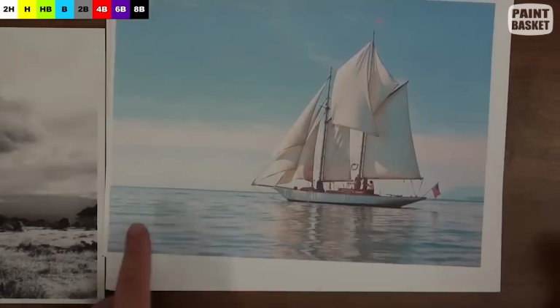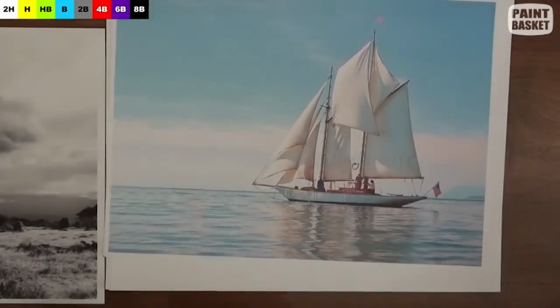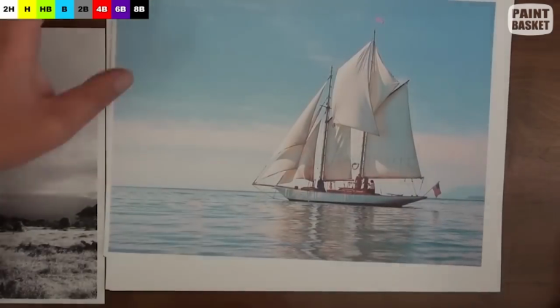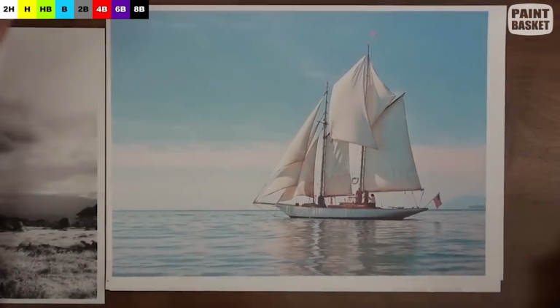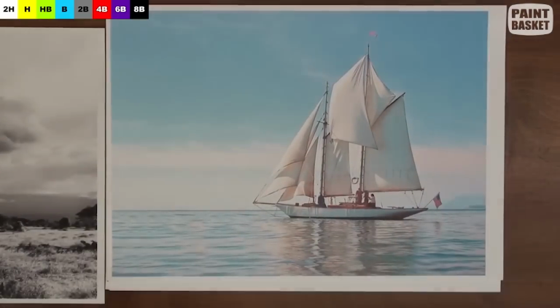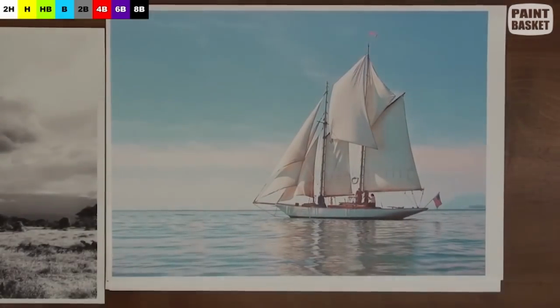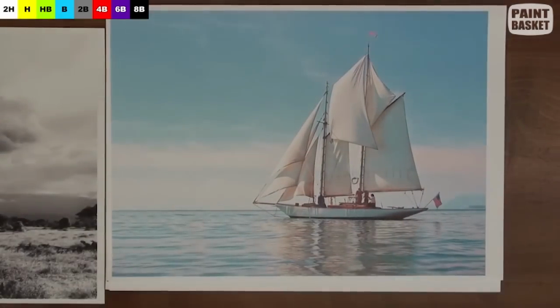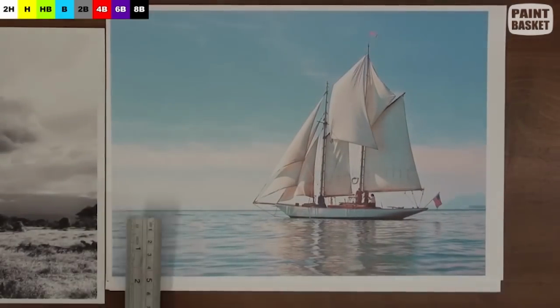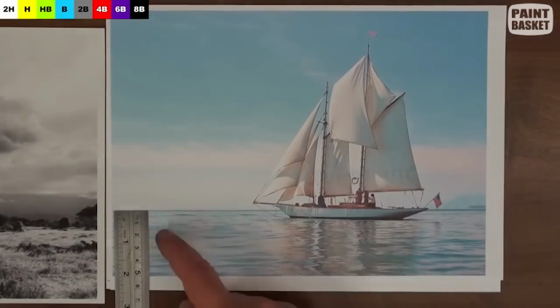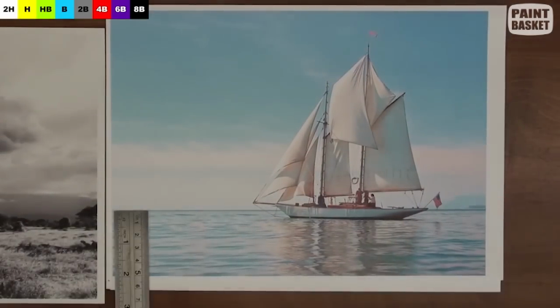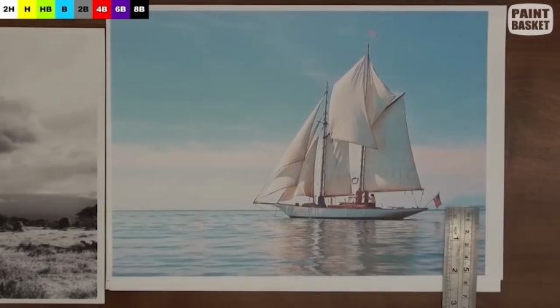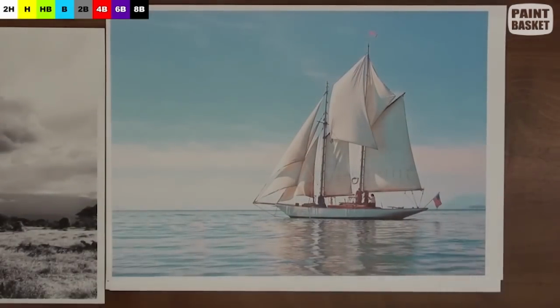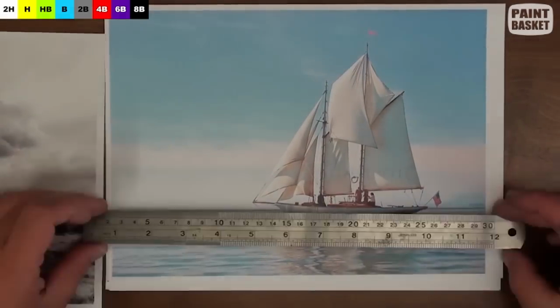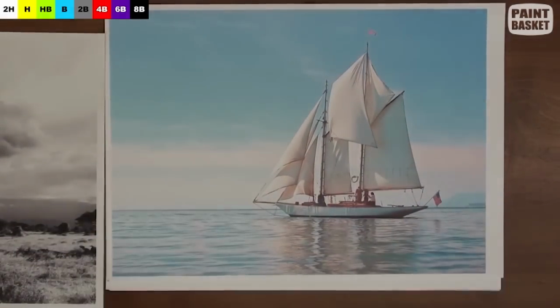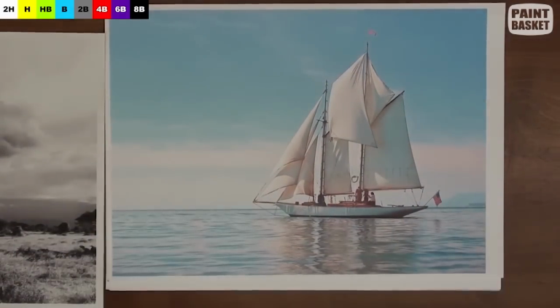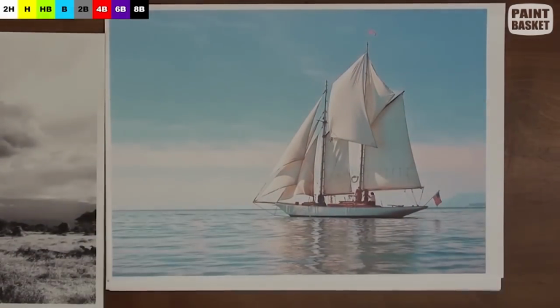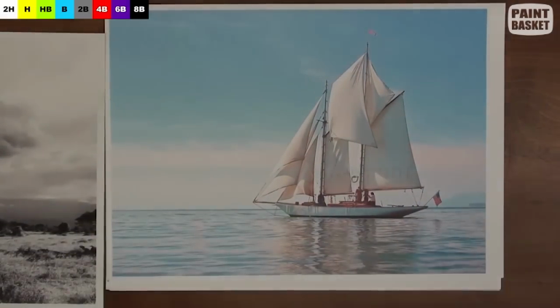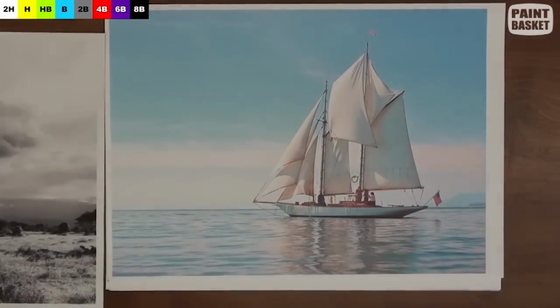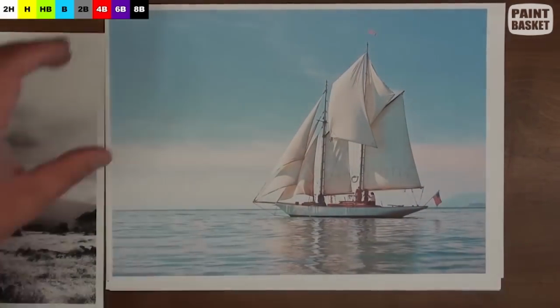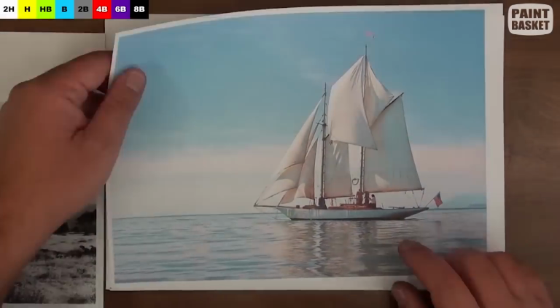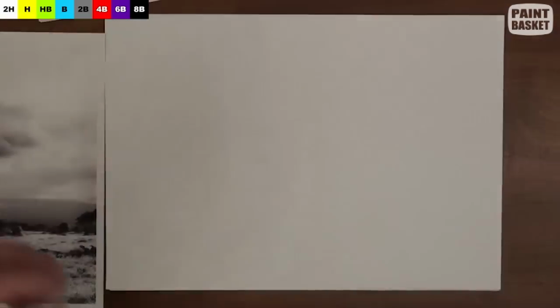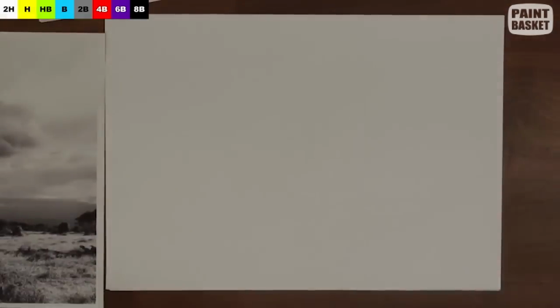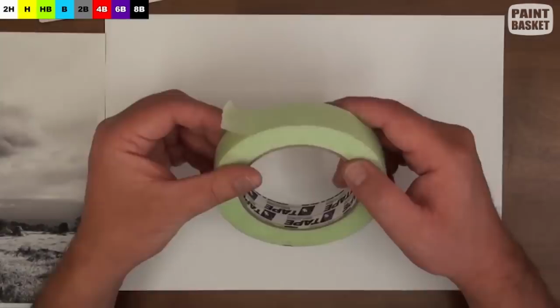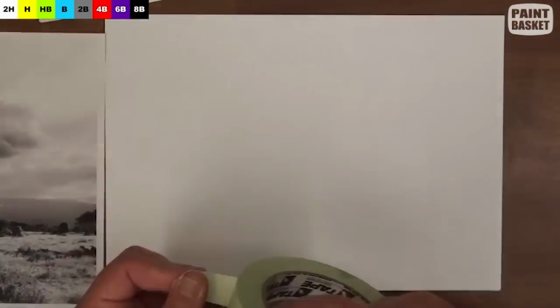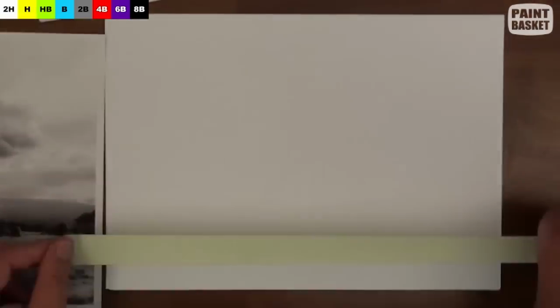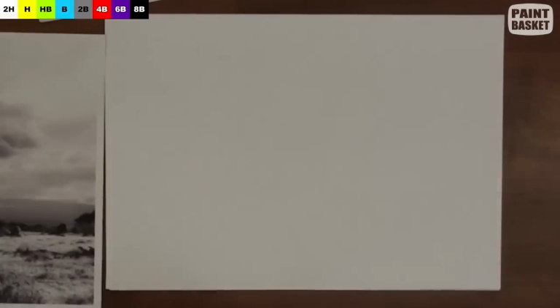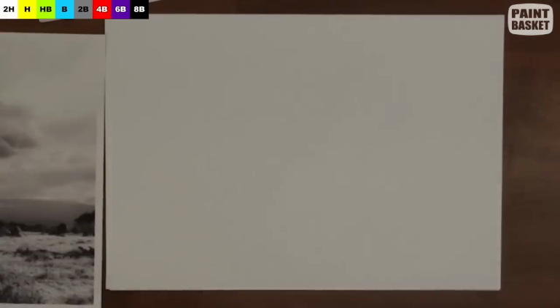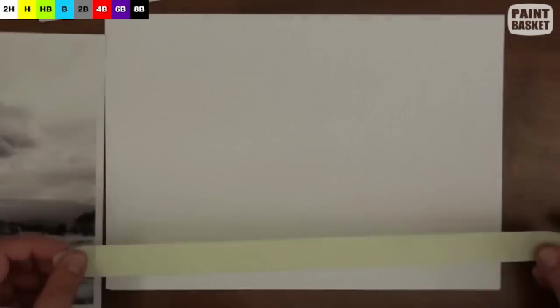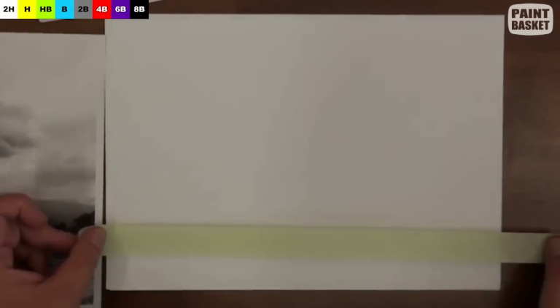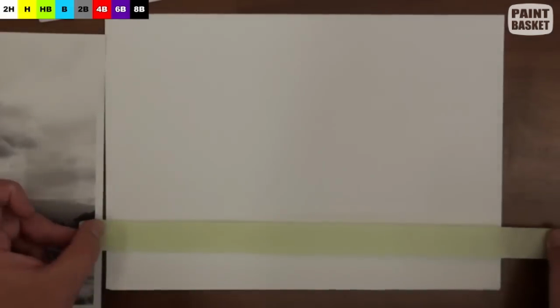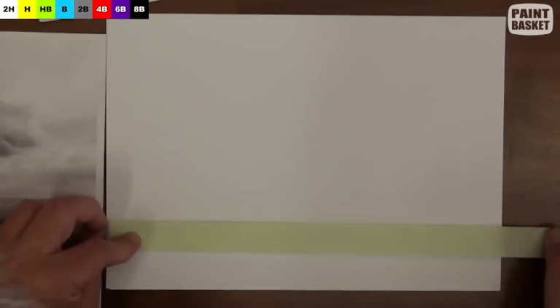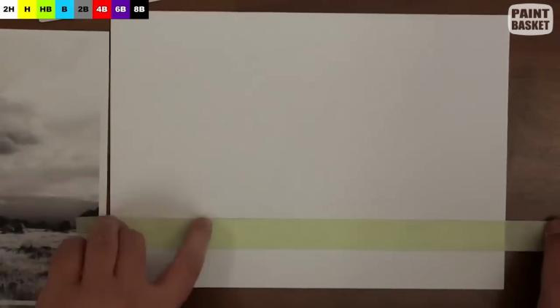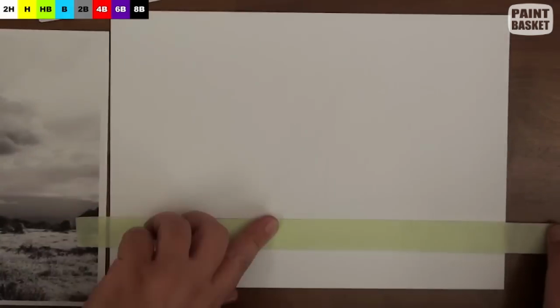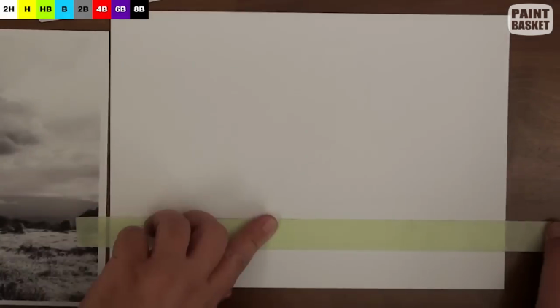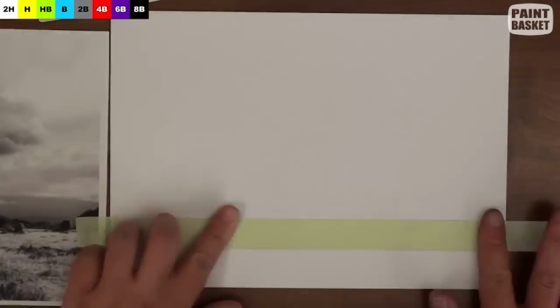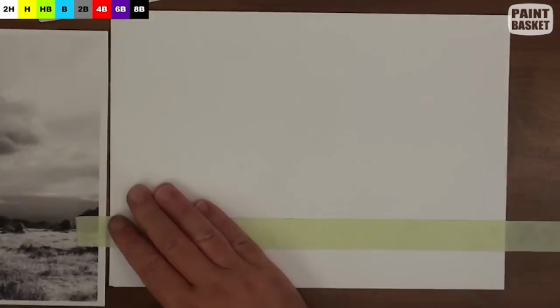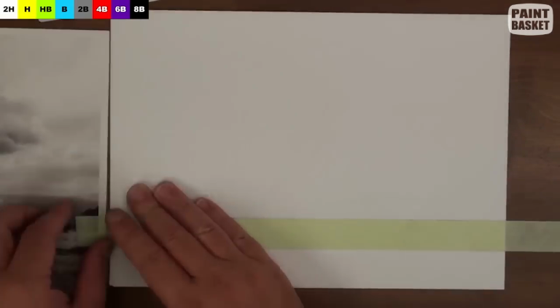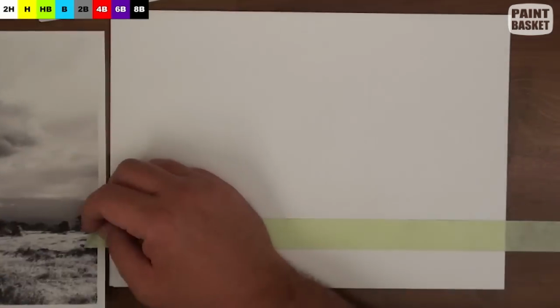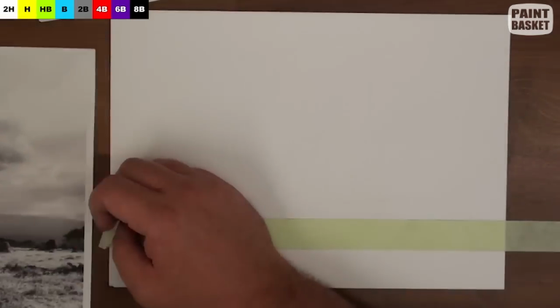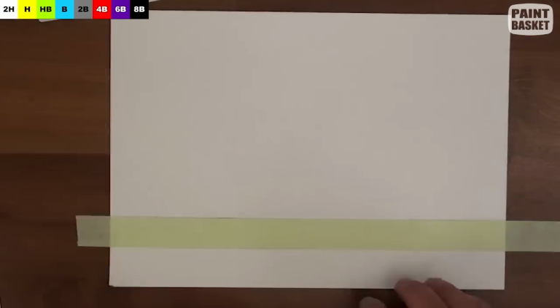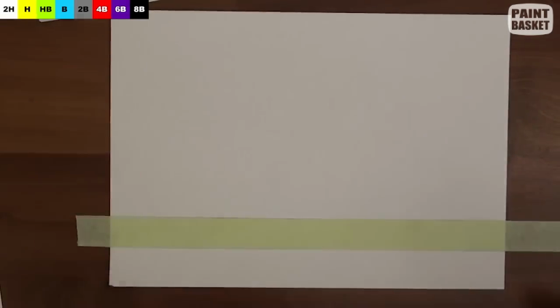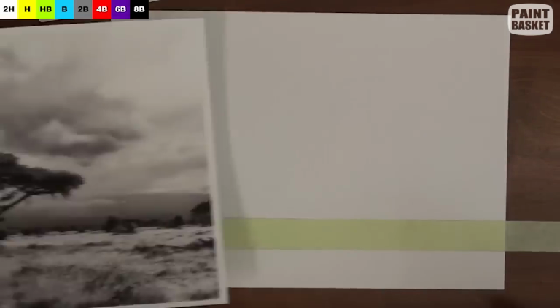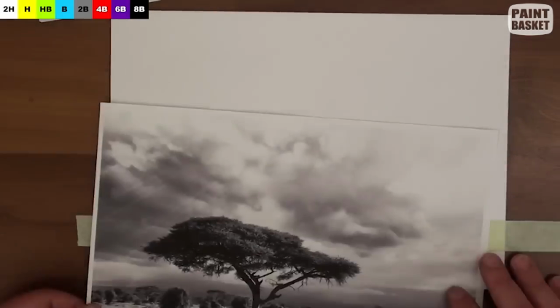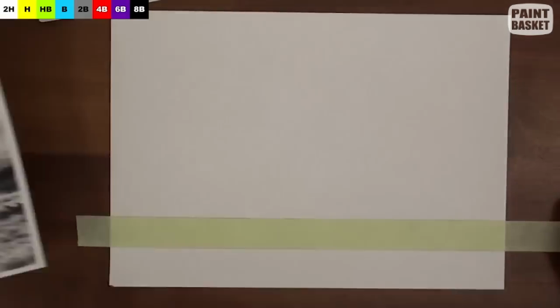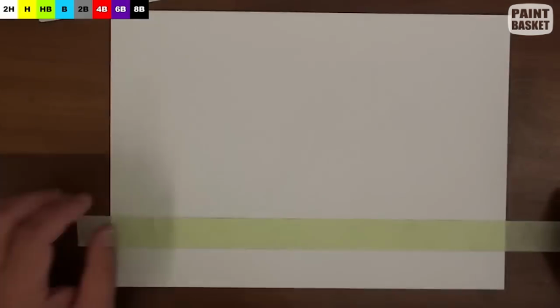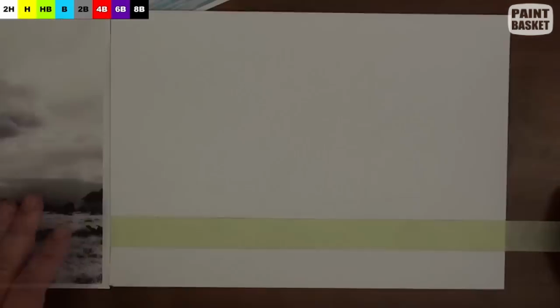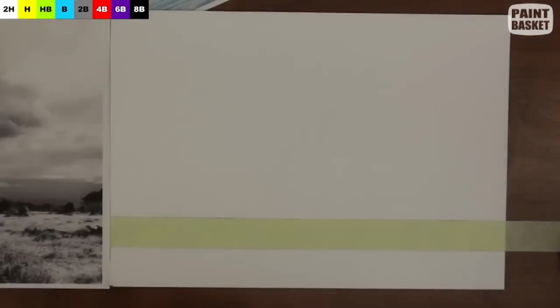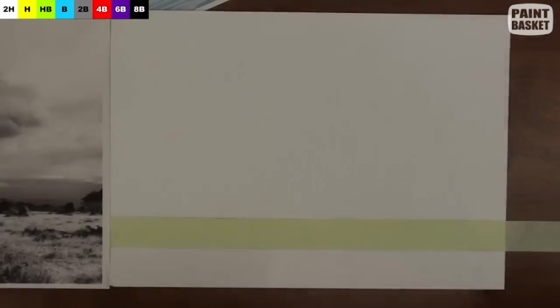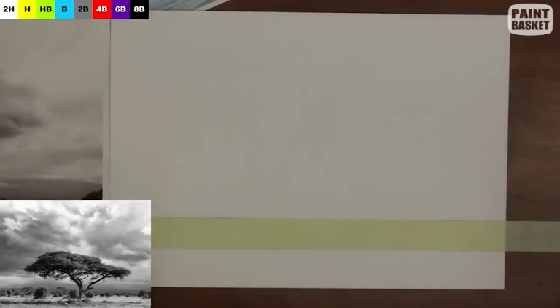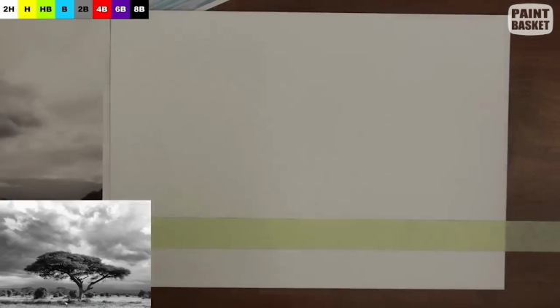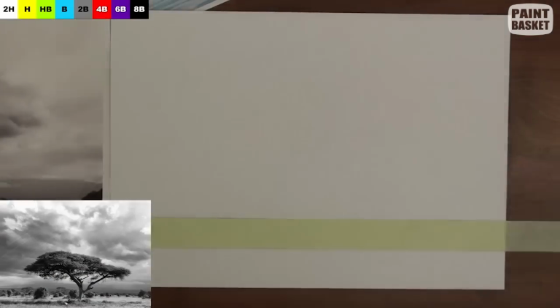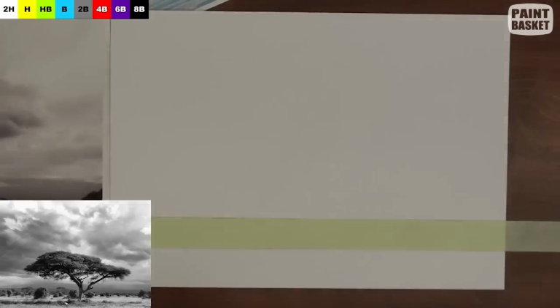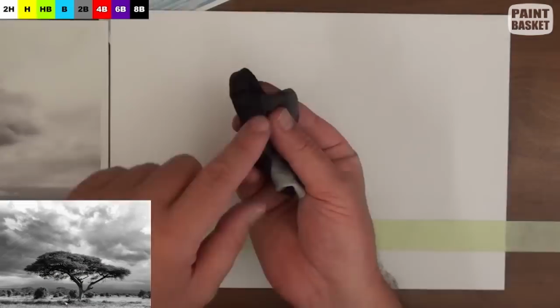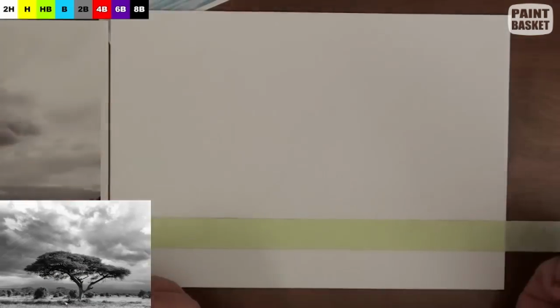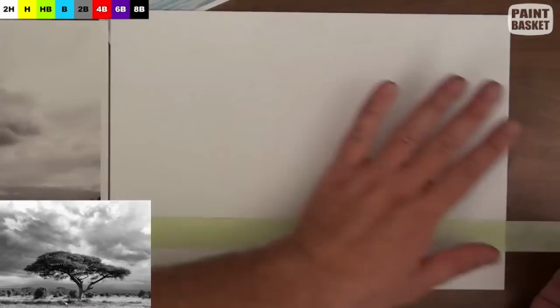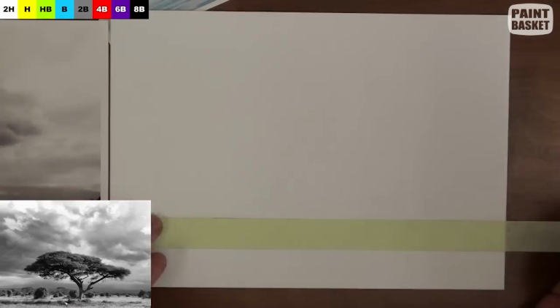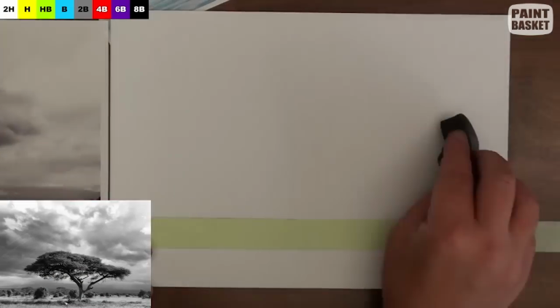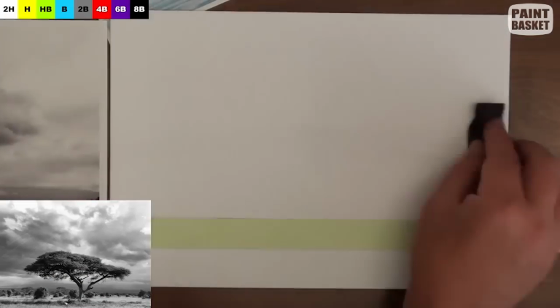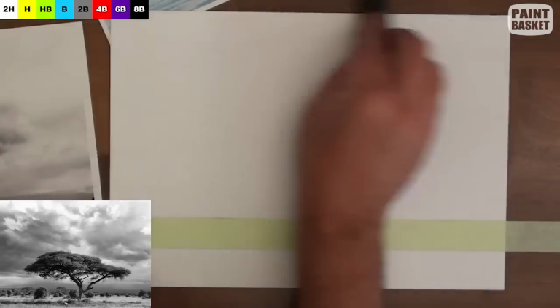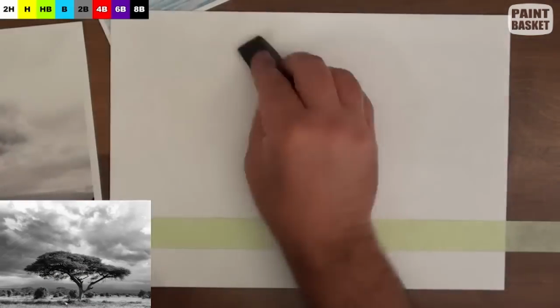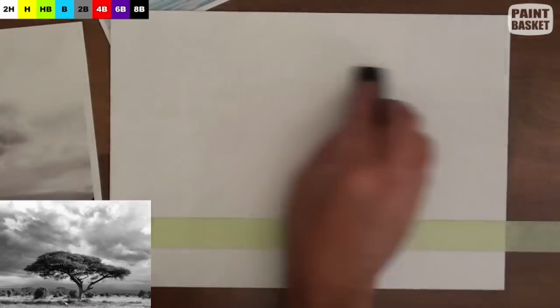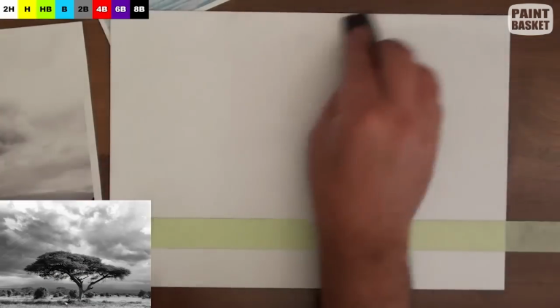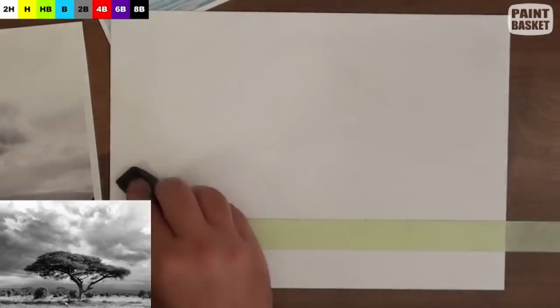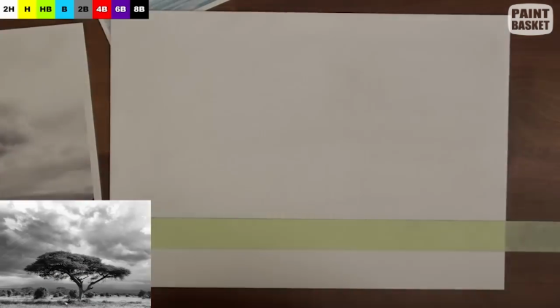This is the photo we're going to be drawing. We don't want to lose the horizon, so to make things easy we'll just mask it off with masking tape.